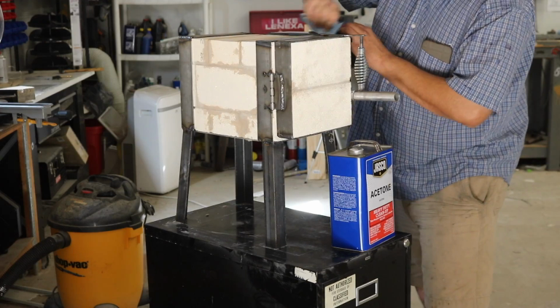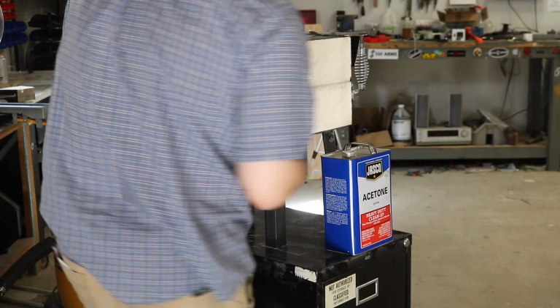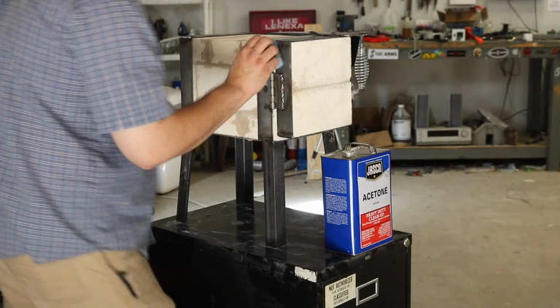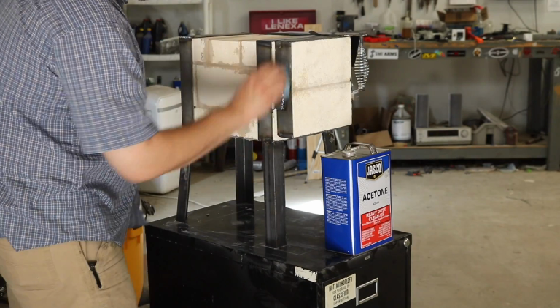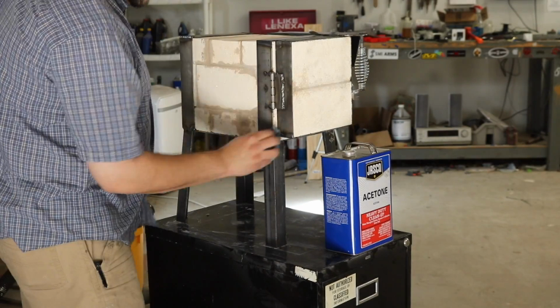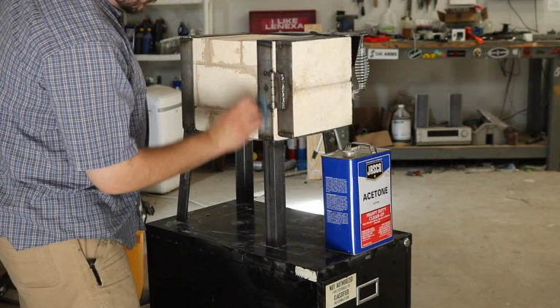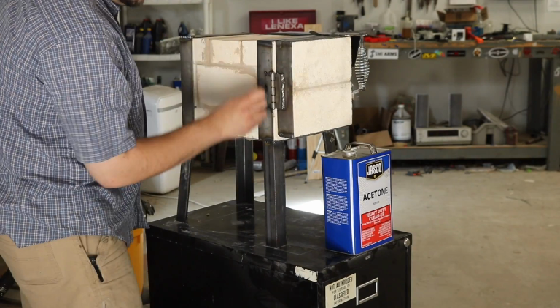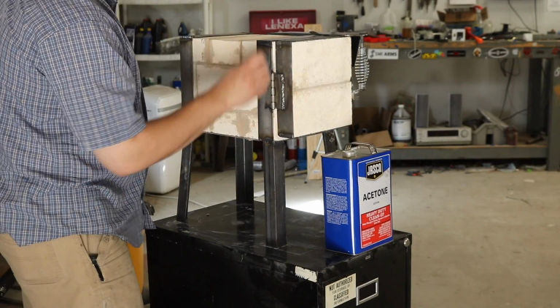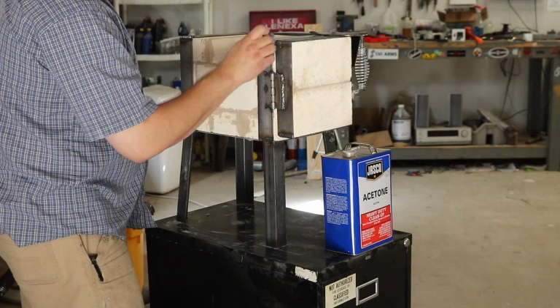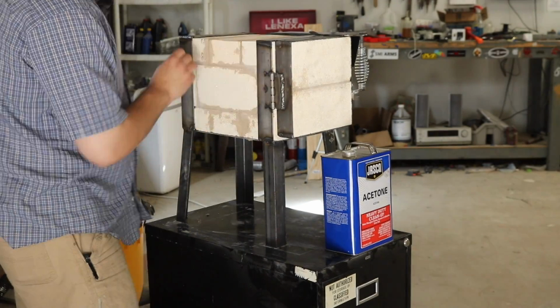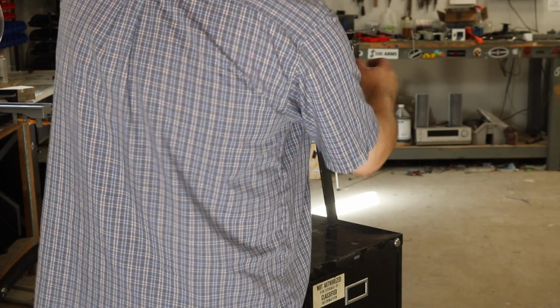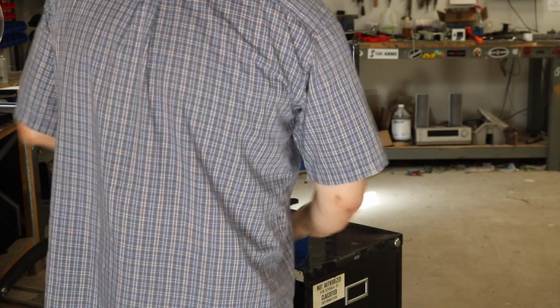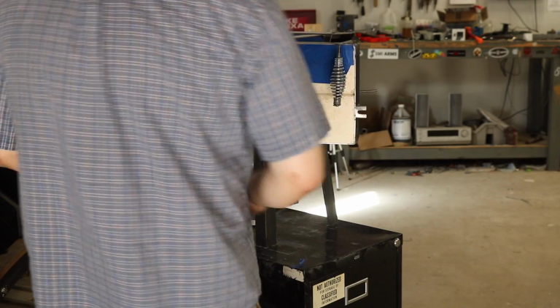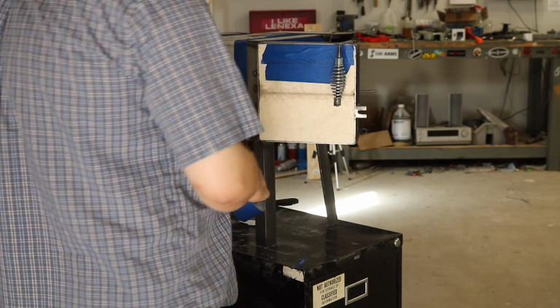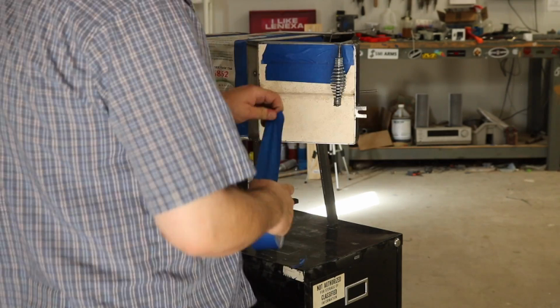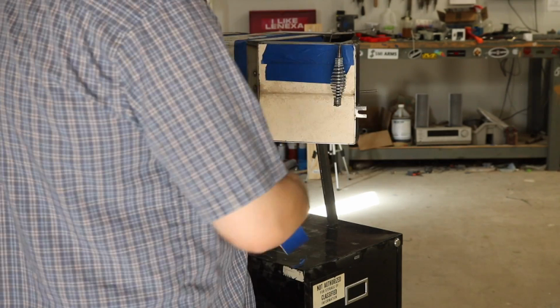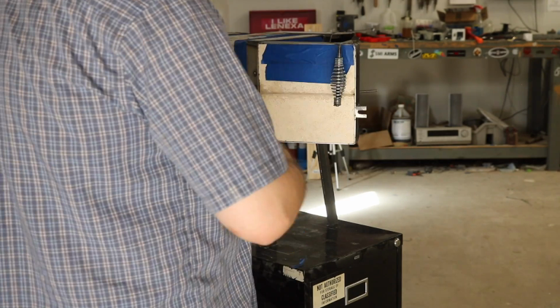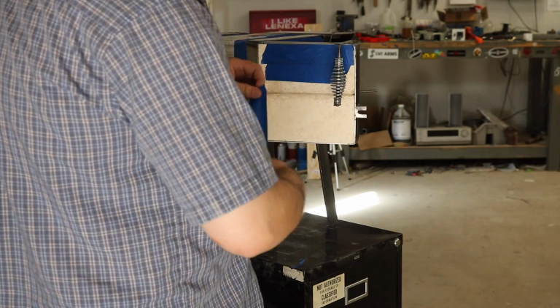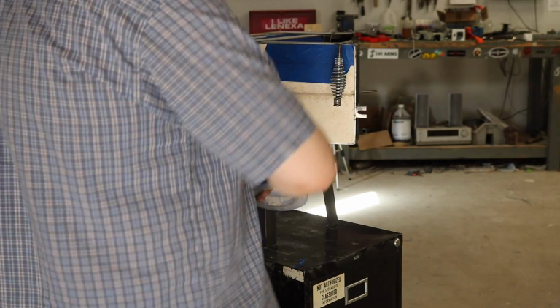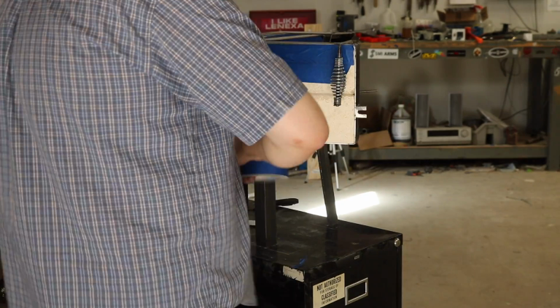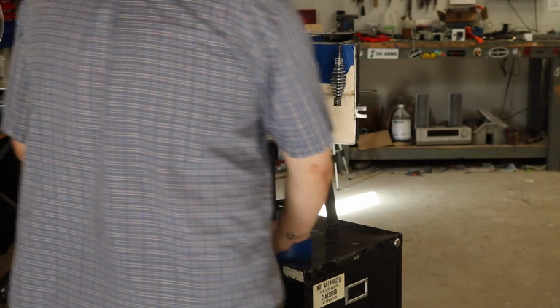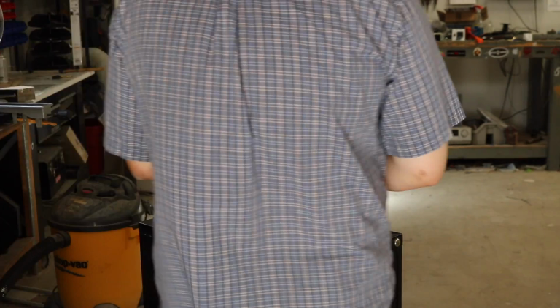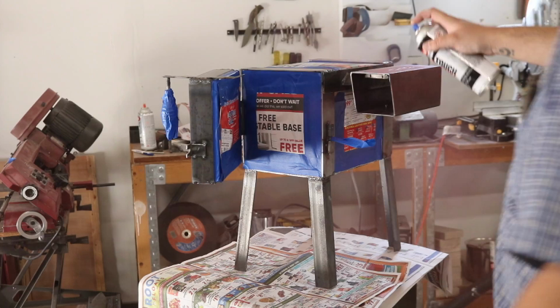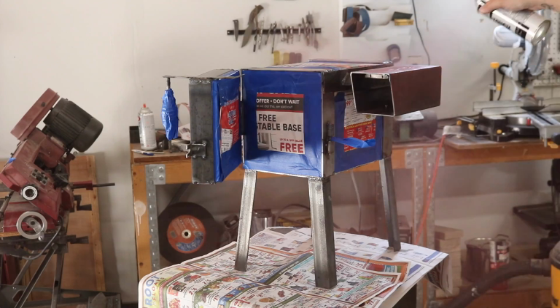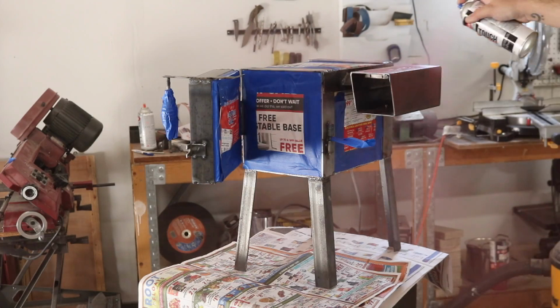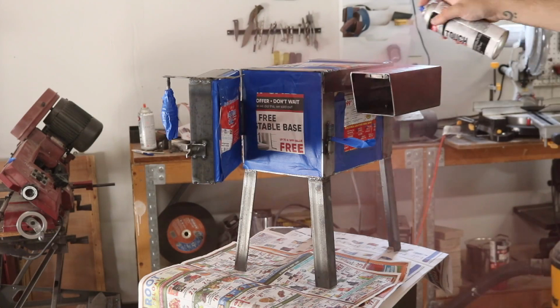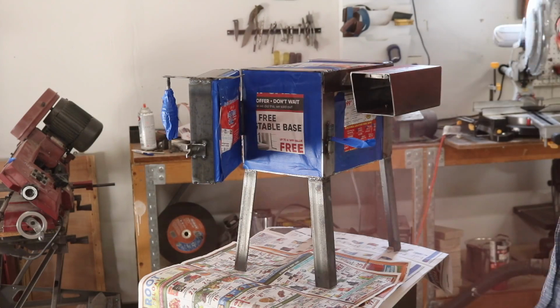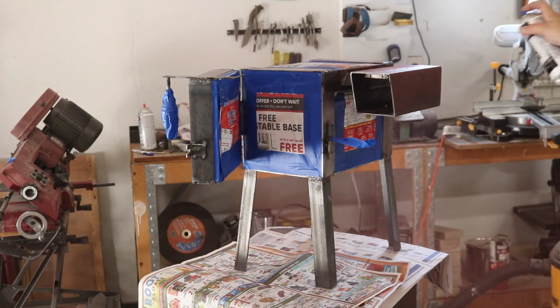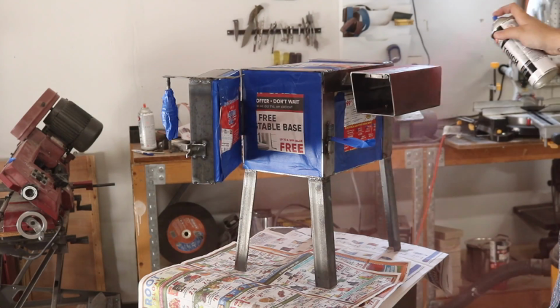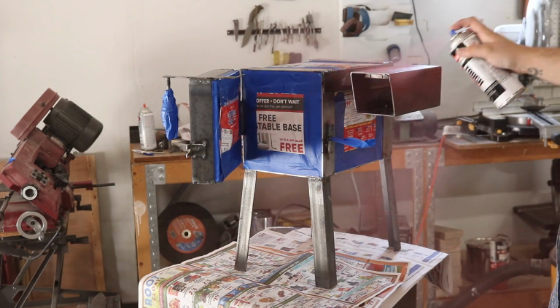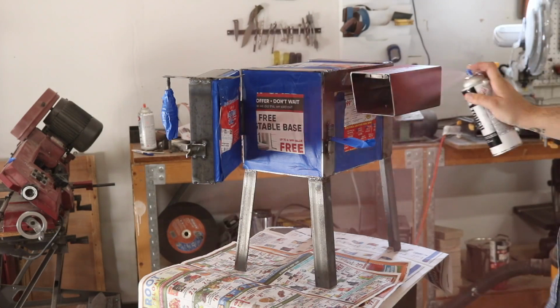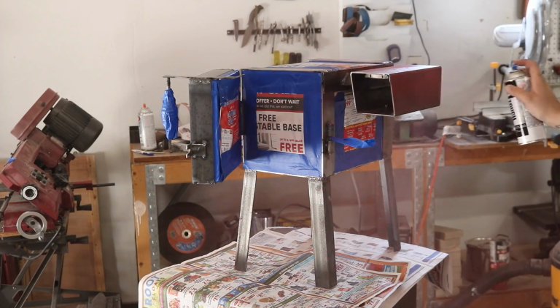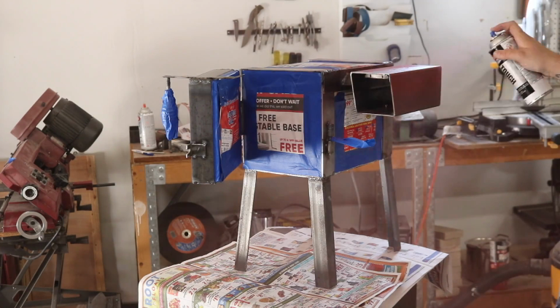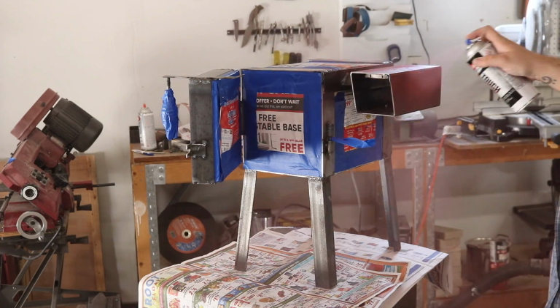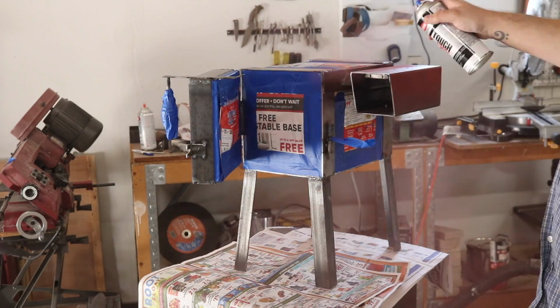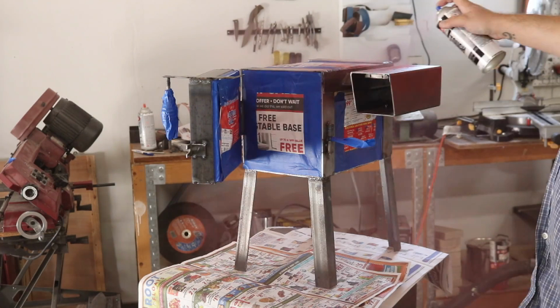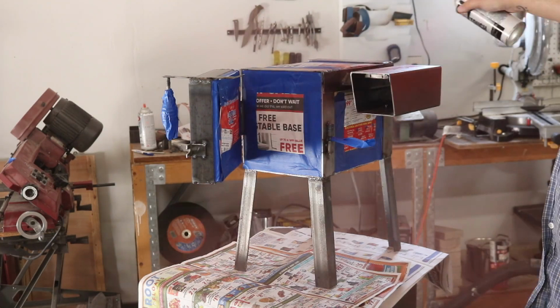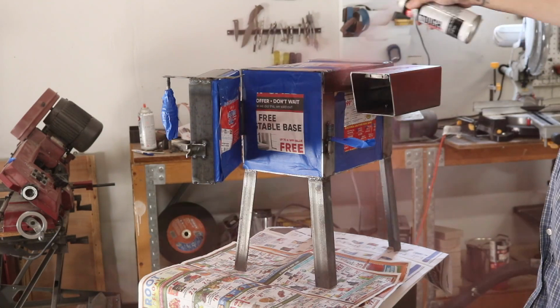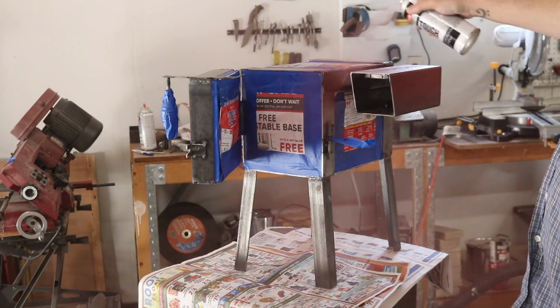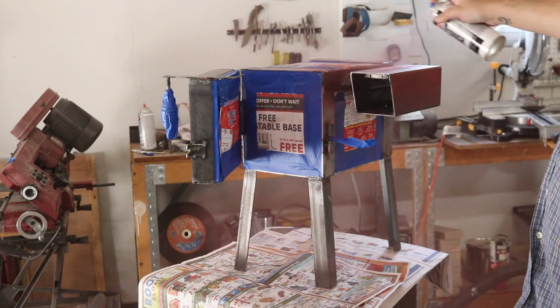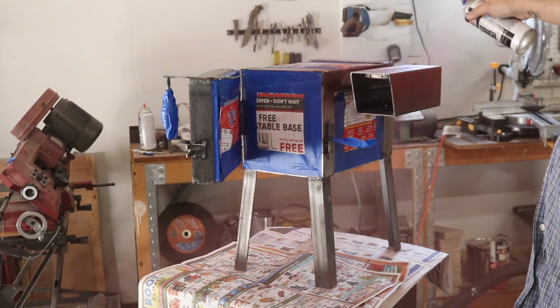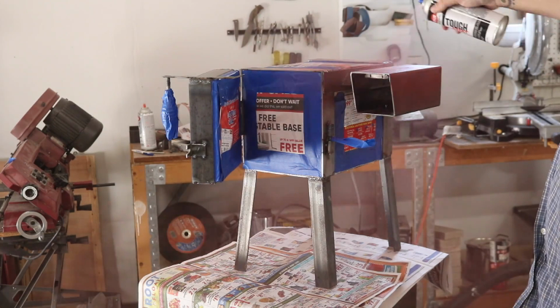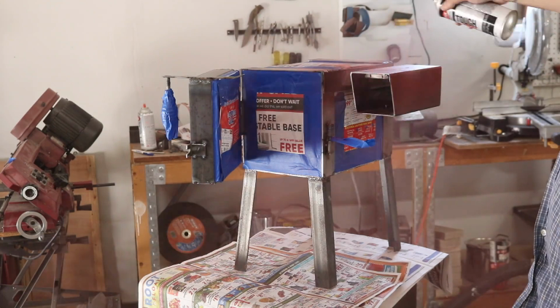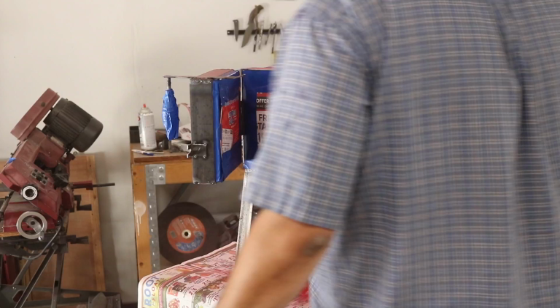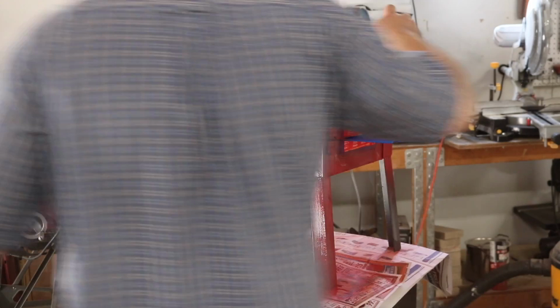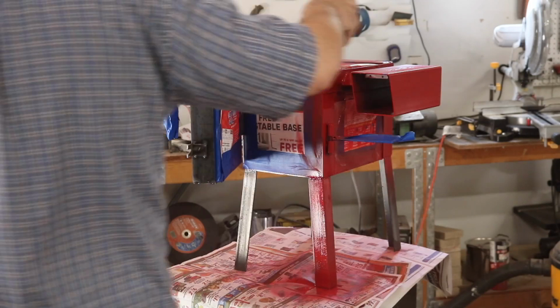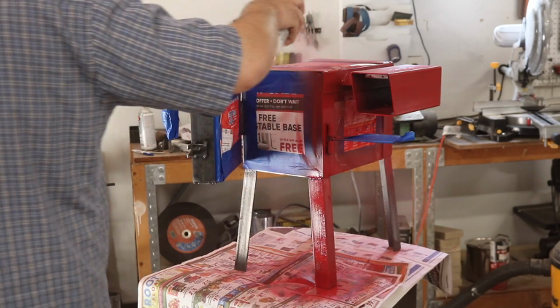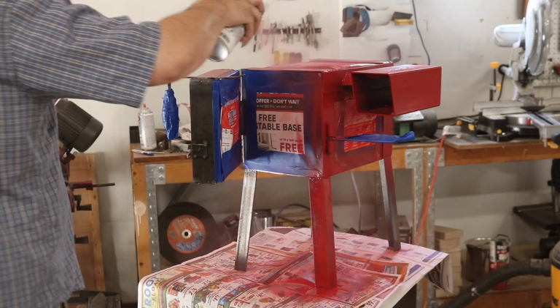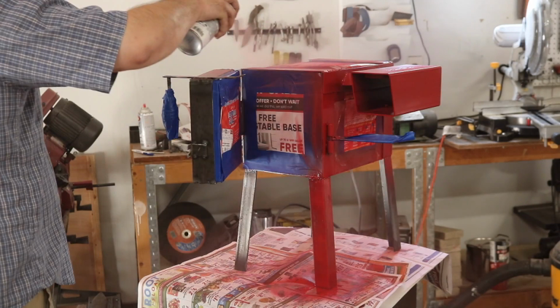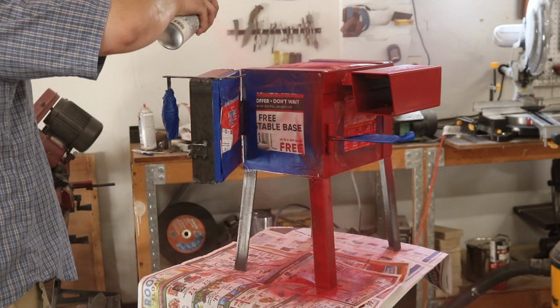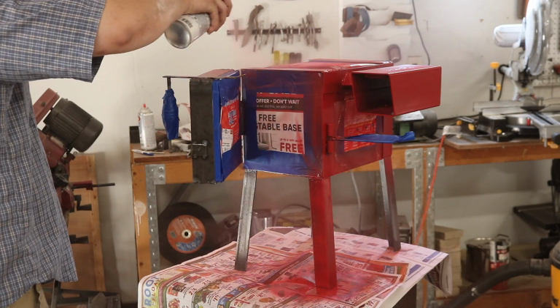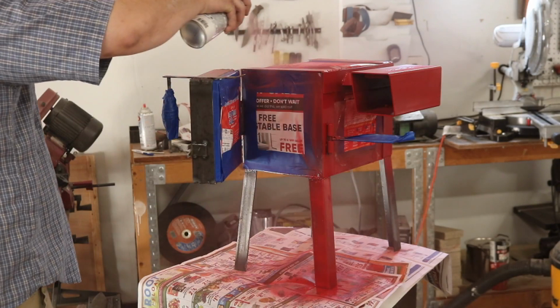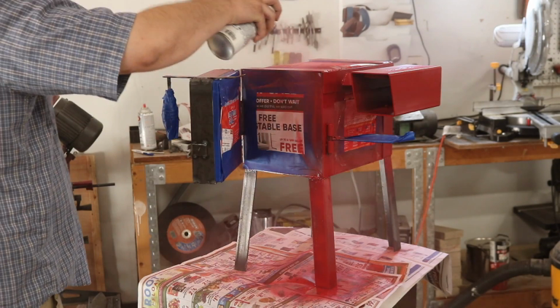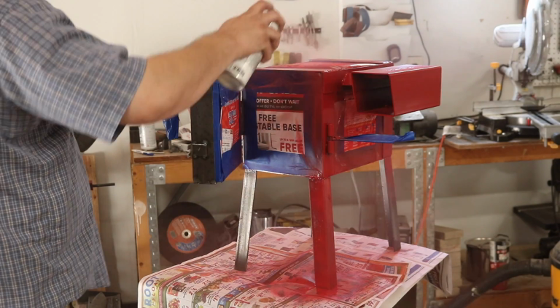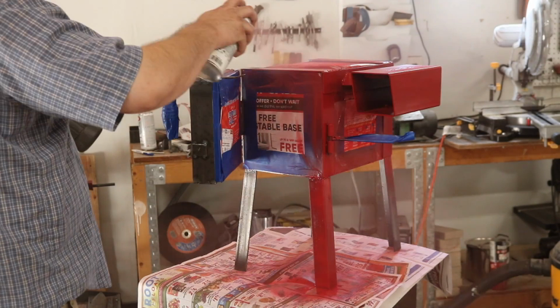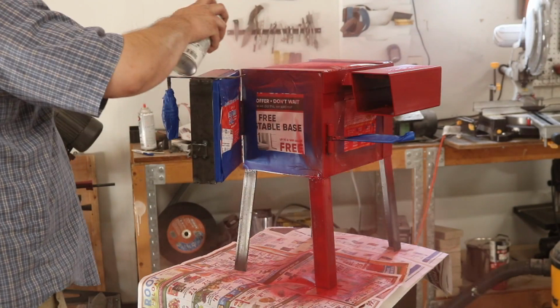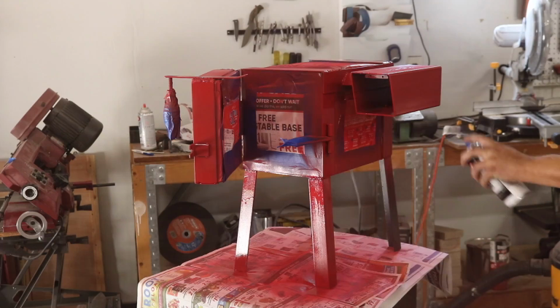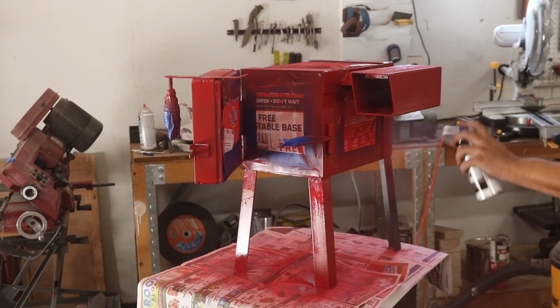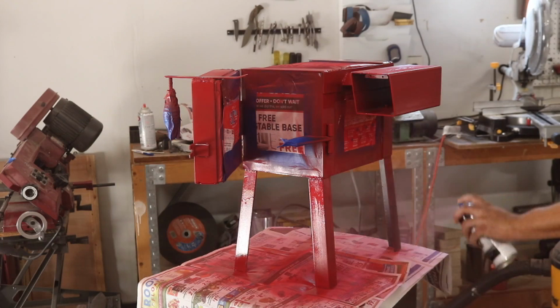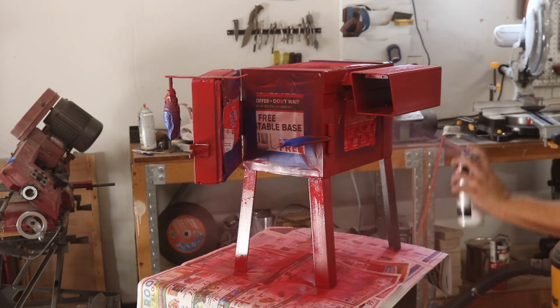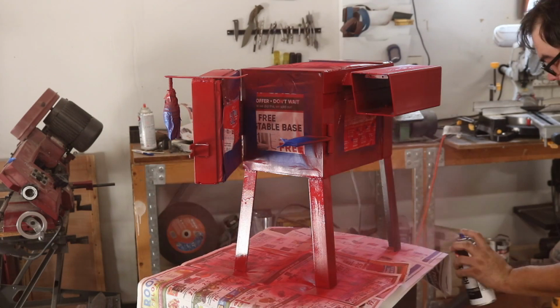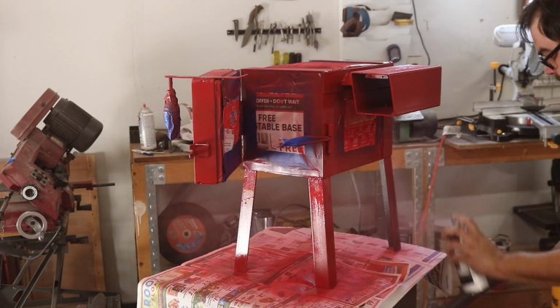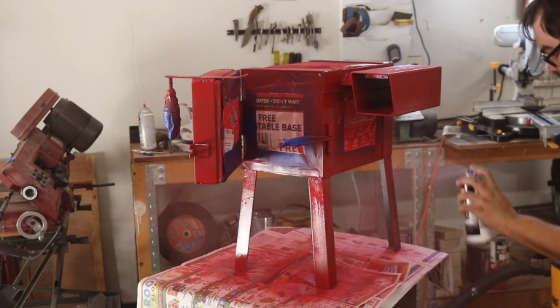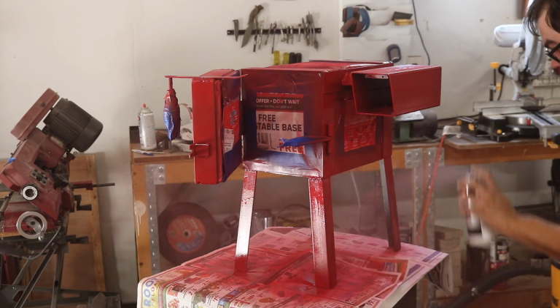Nothing really hides sins like a good coat of paint, and it being a hundred degrees outside meant I didn't have to wait very long for it all to dry.